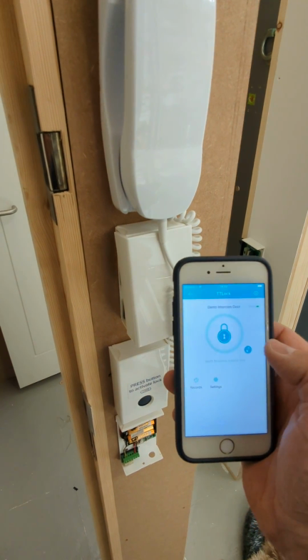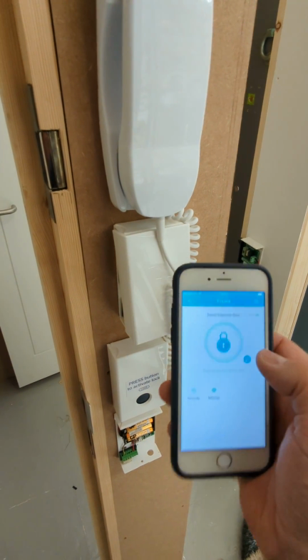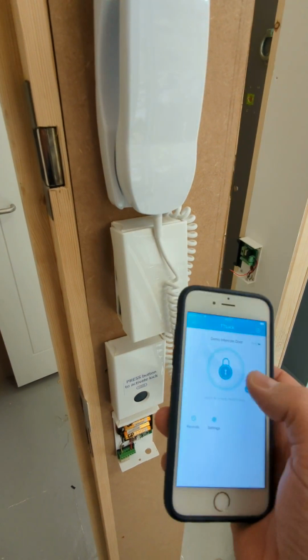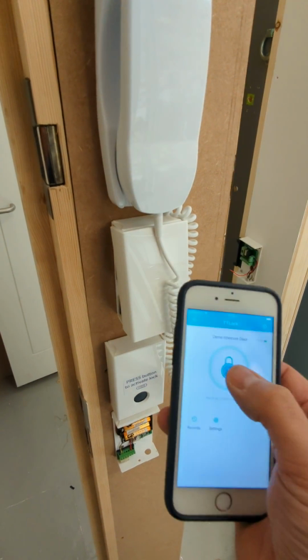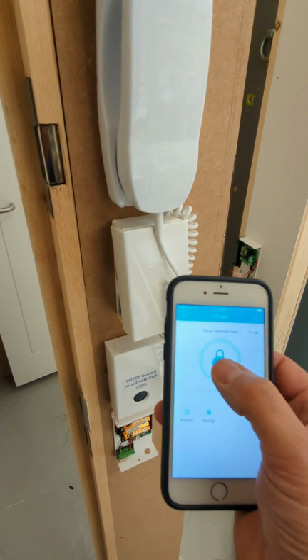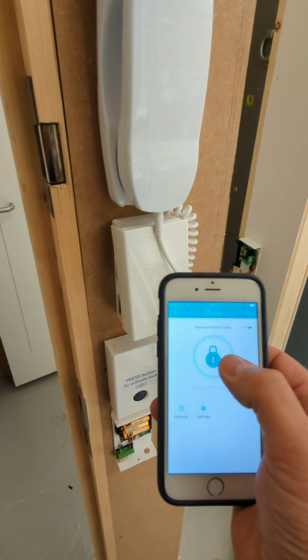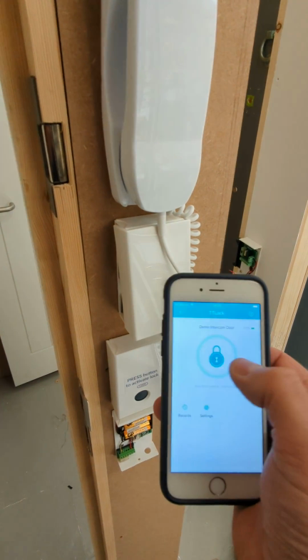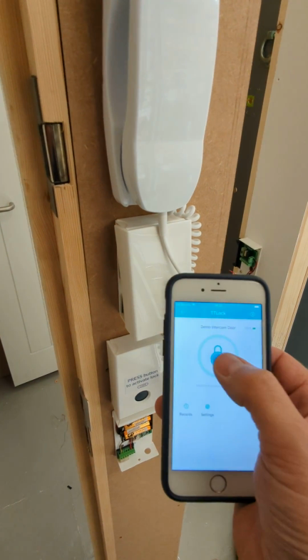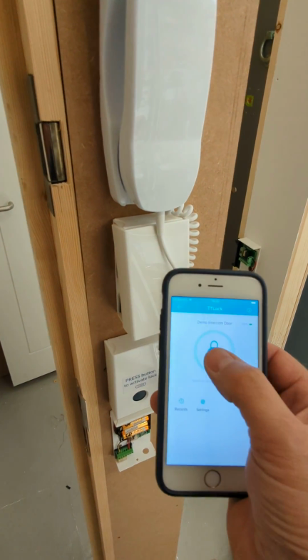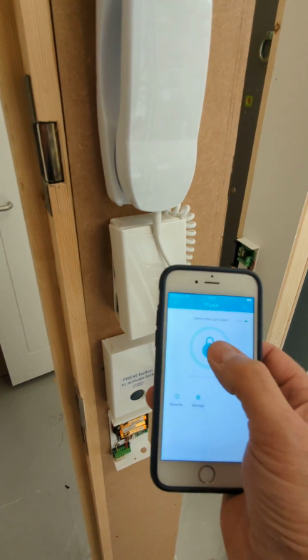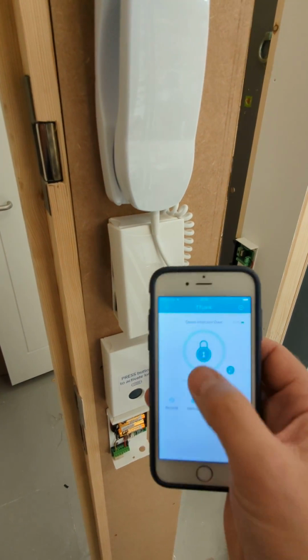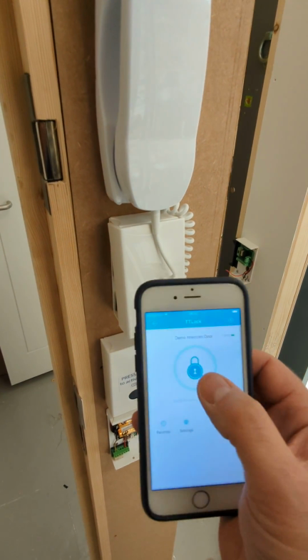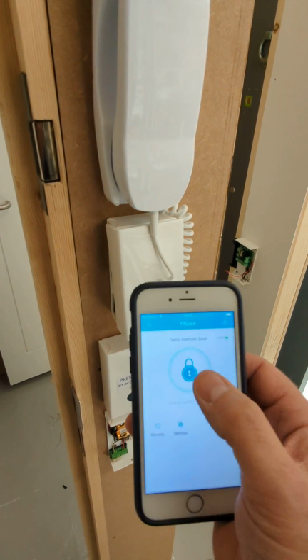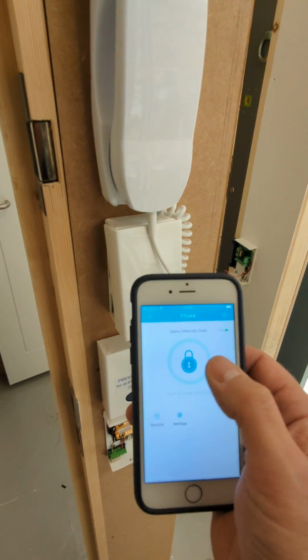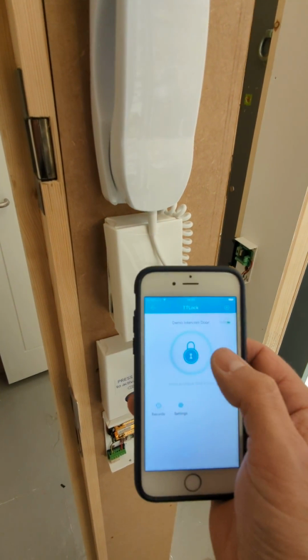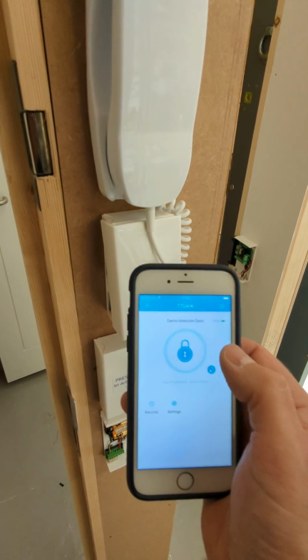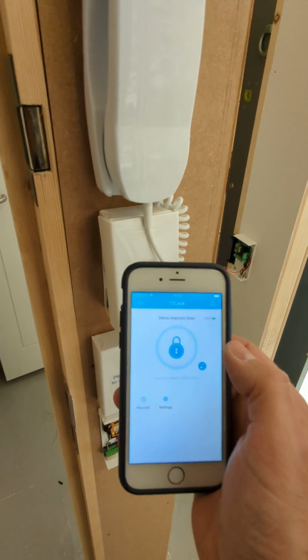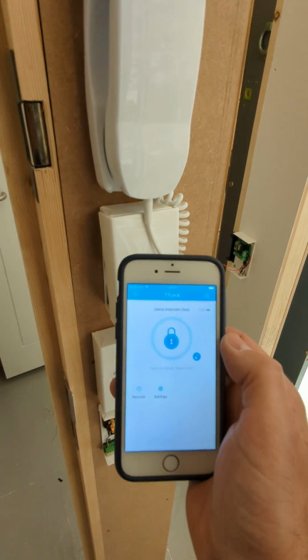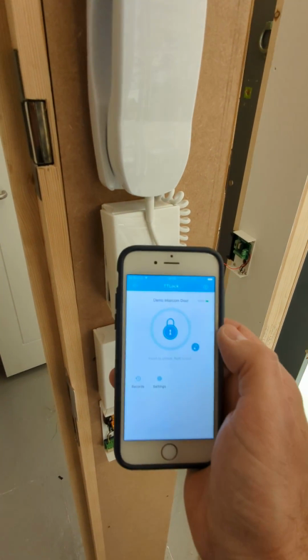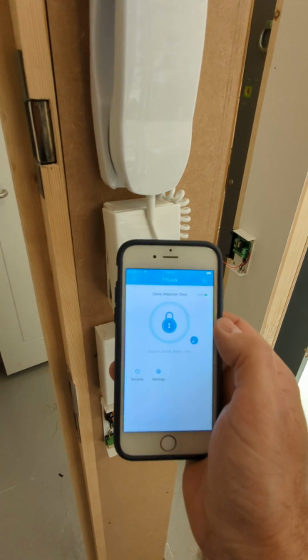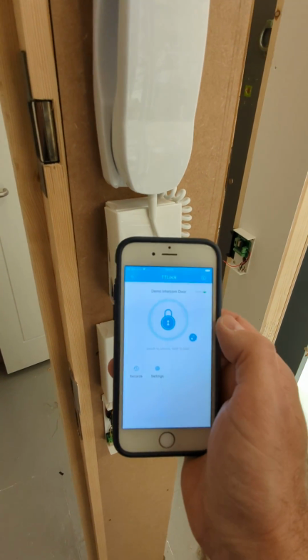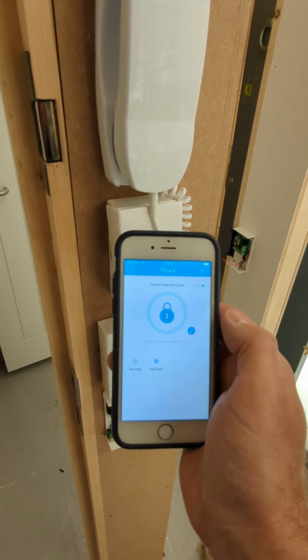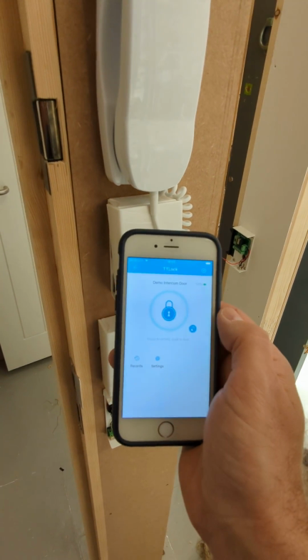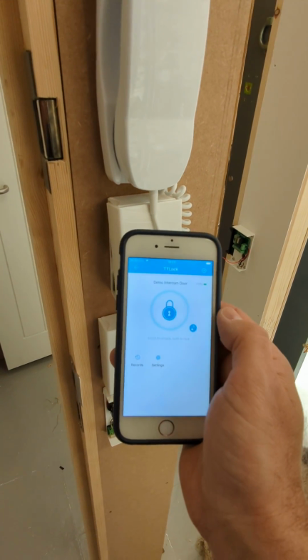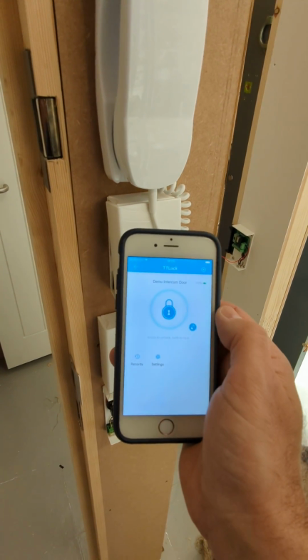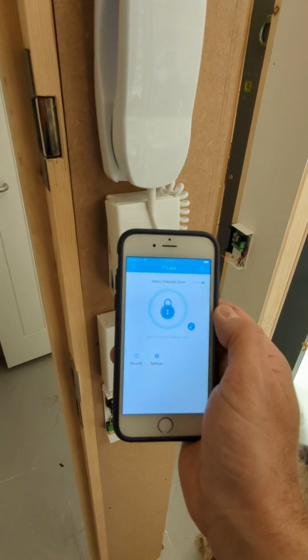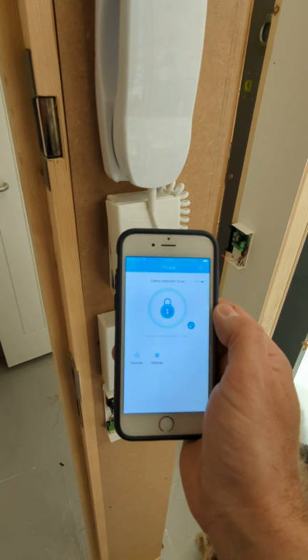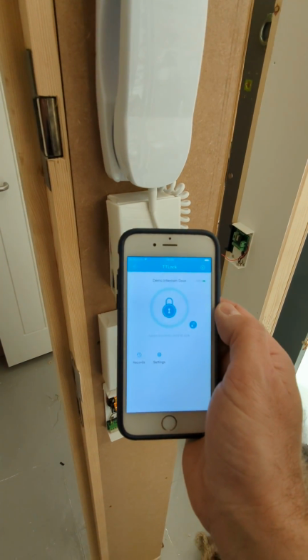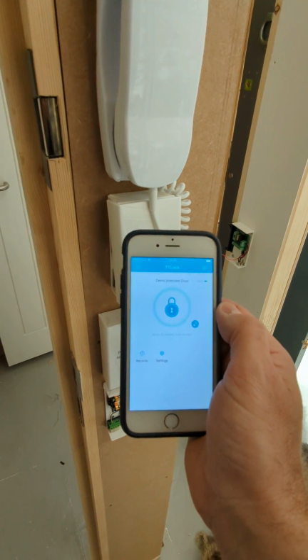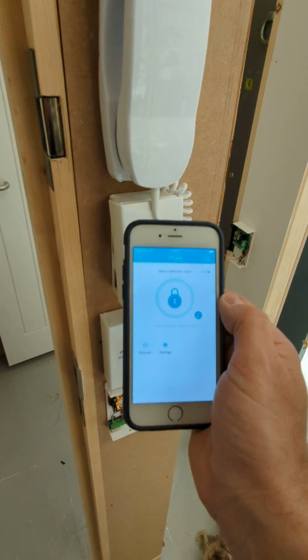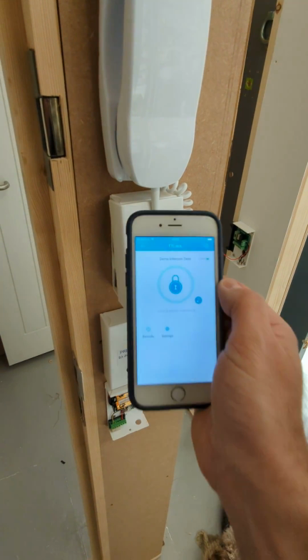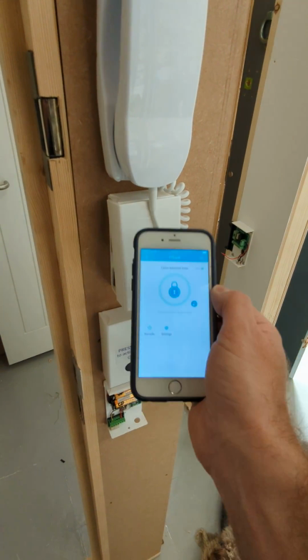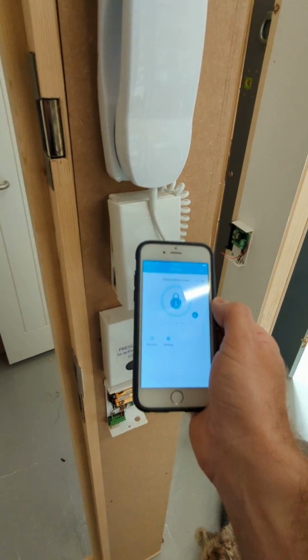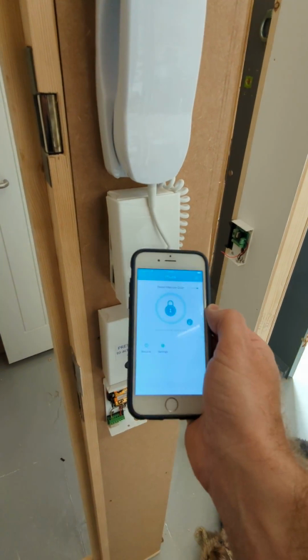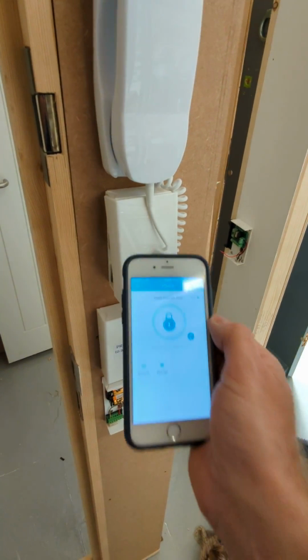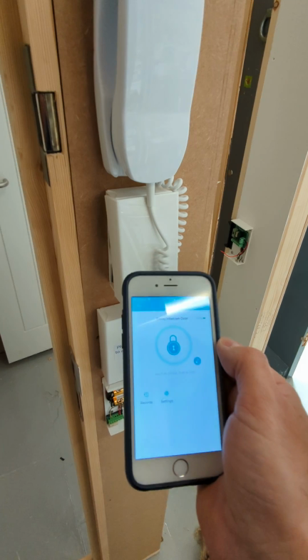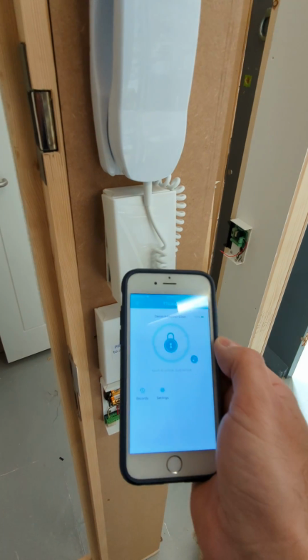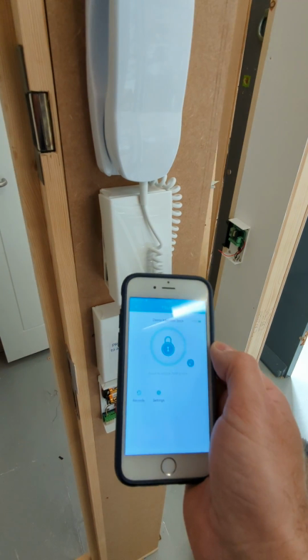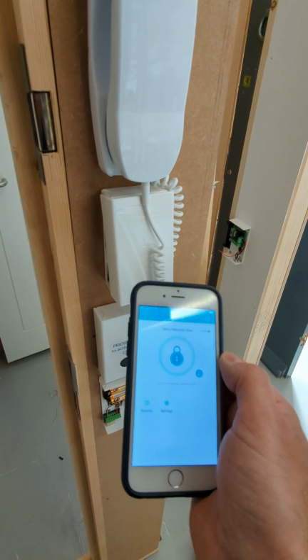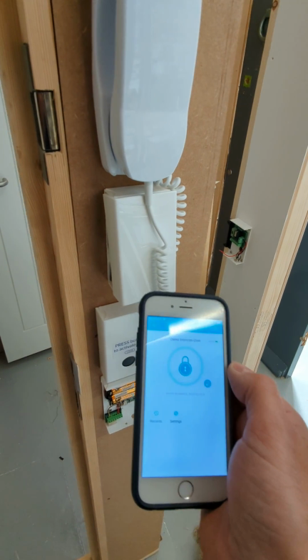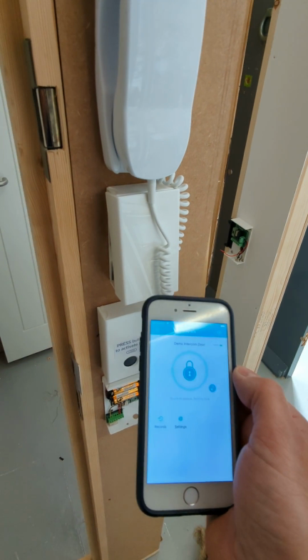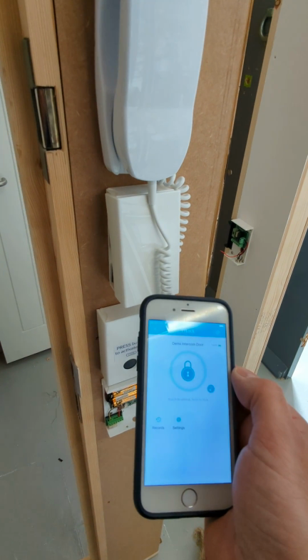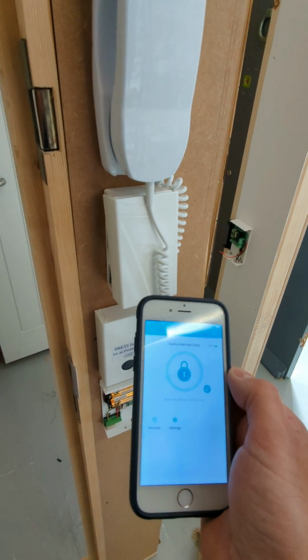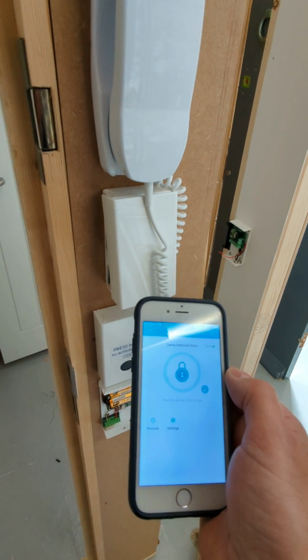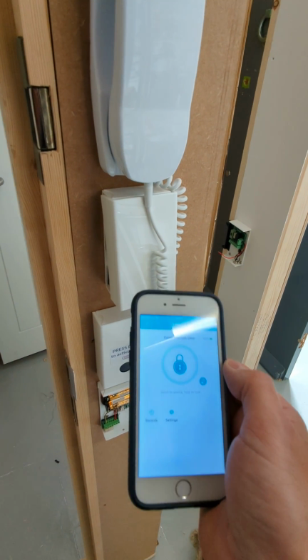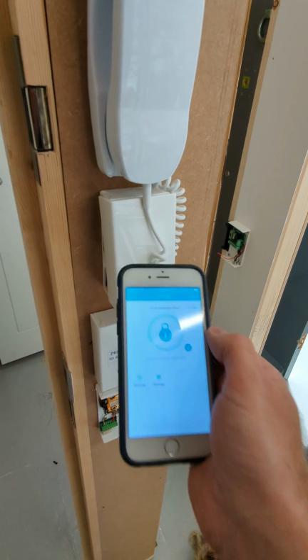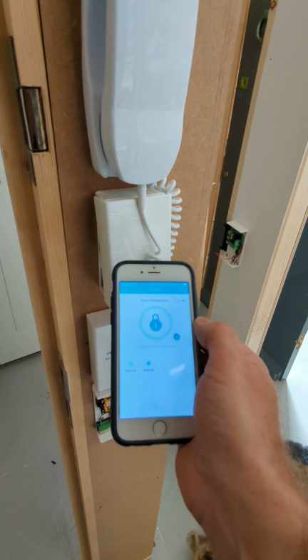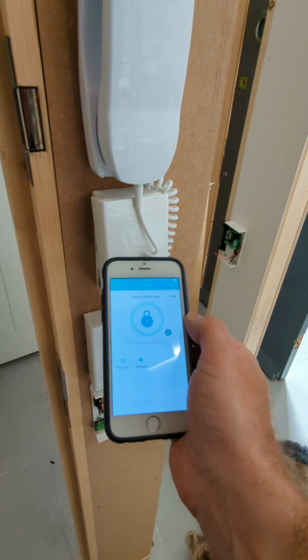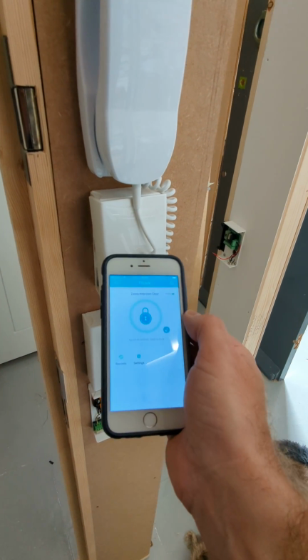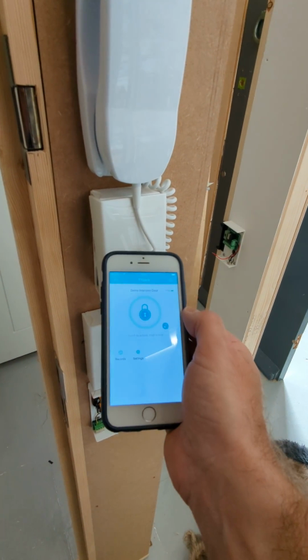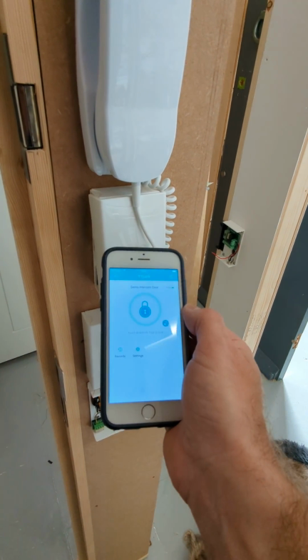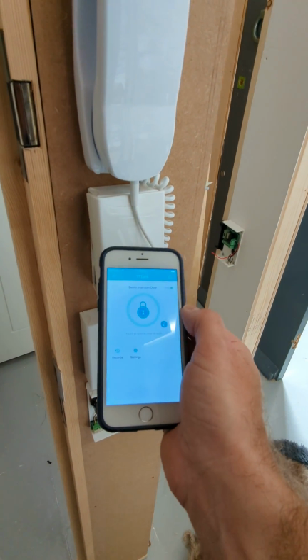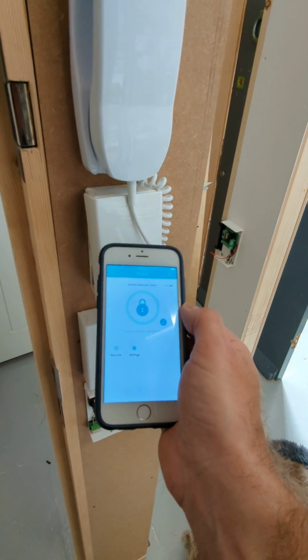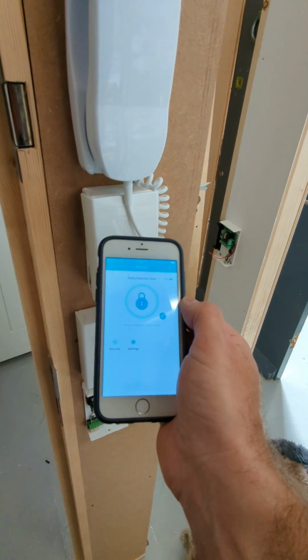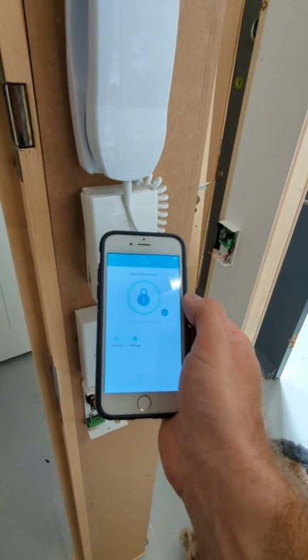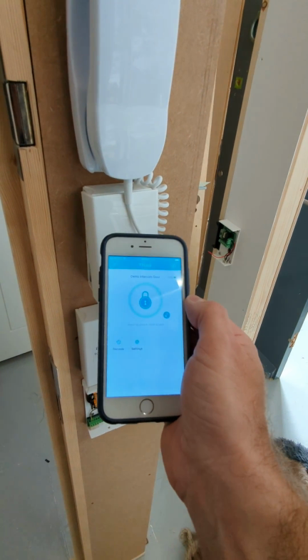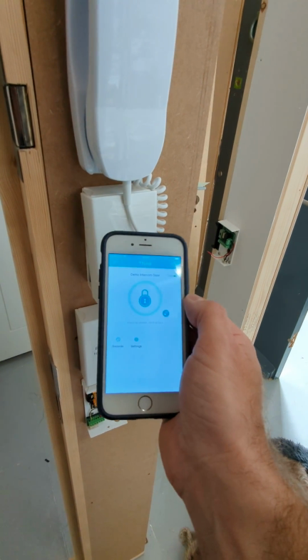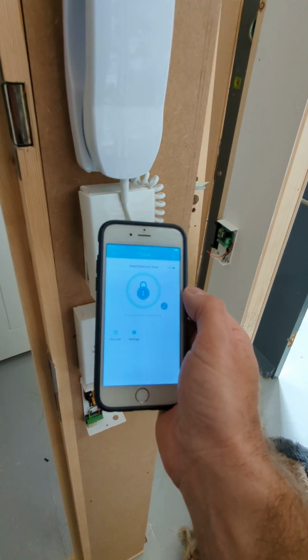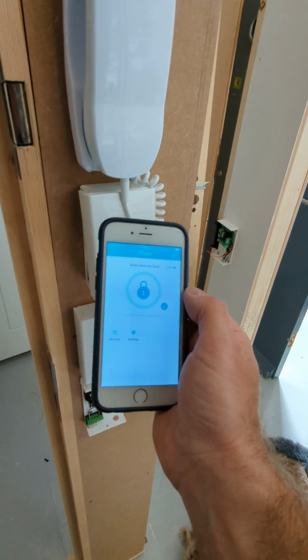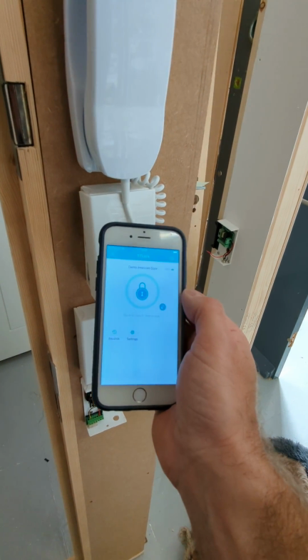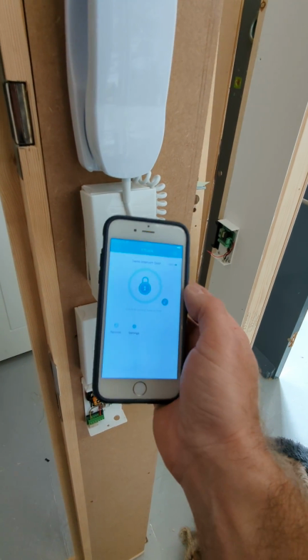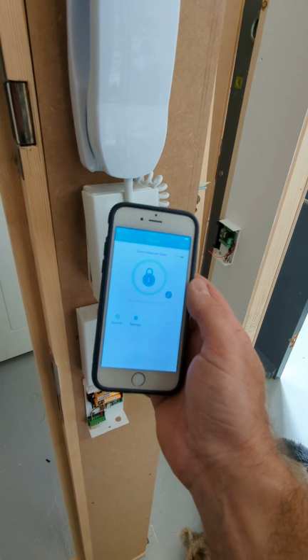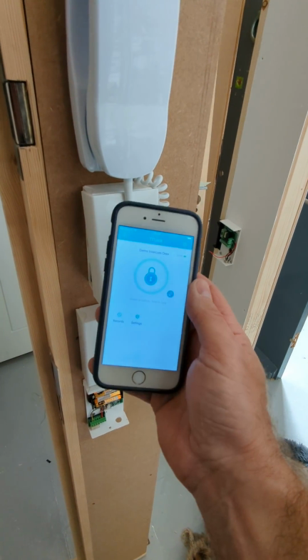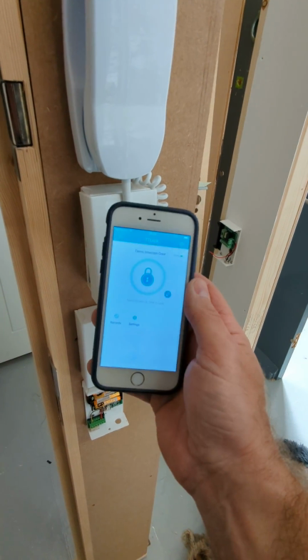The big padlock is used for if you're looking to lock it when you're within BLE range.